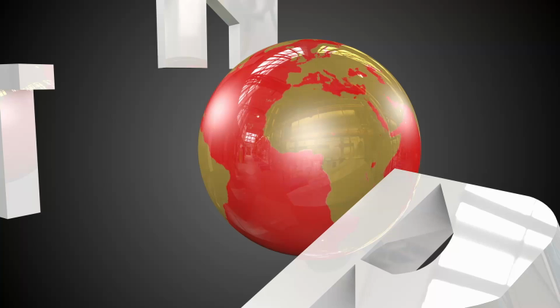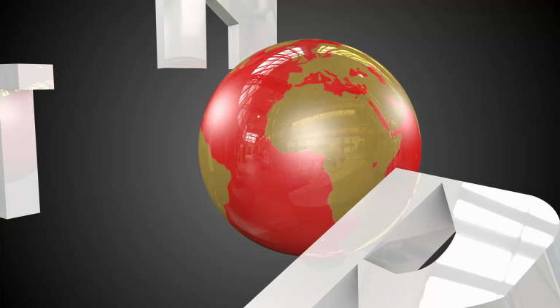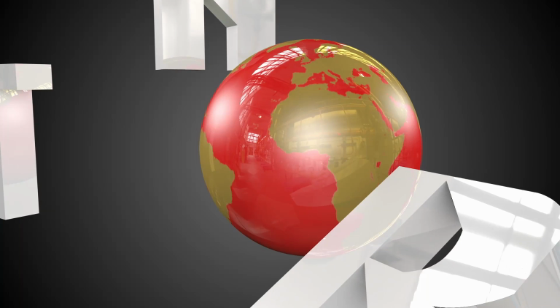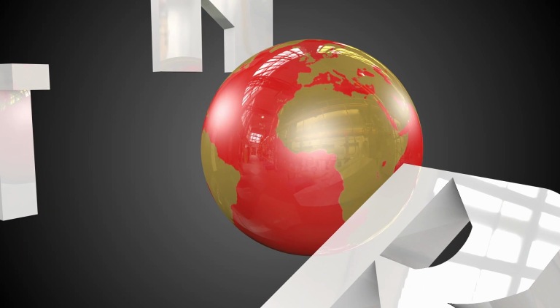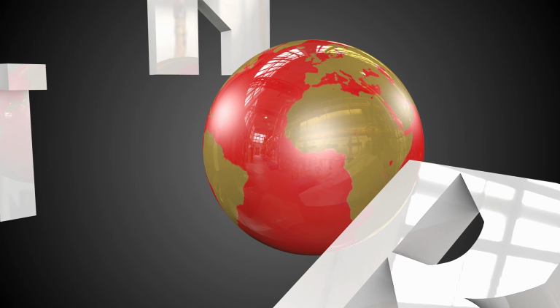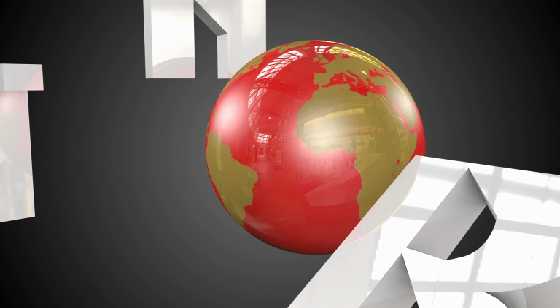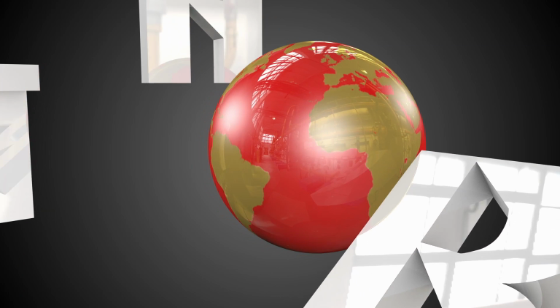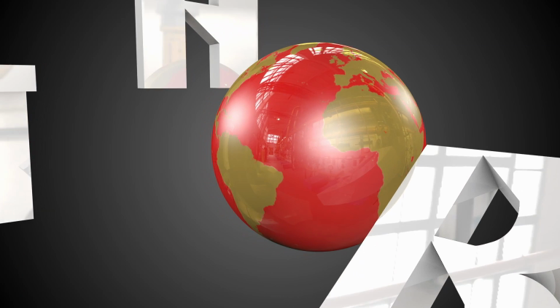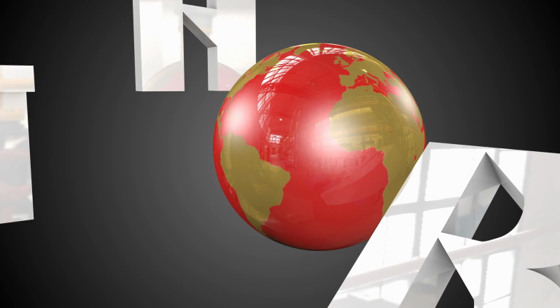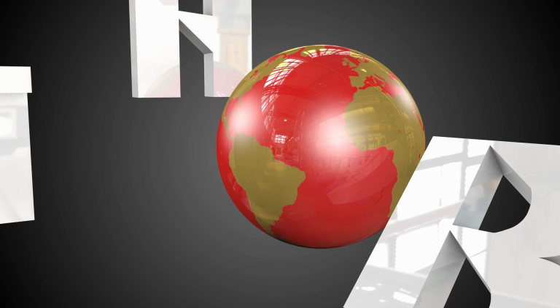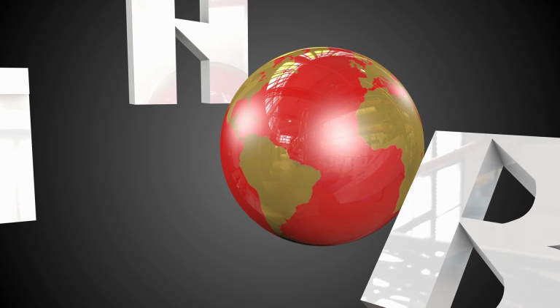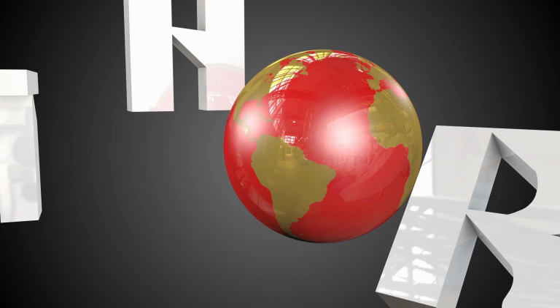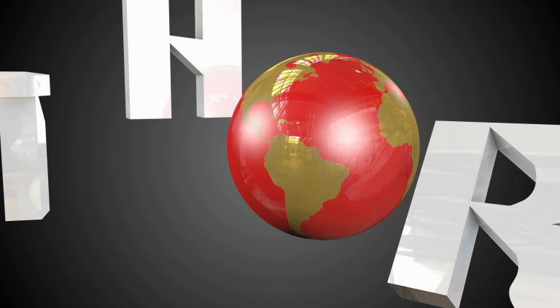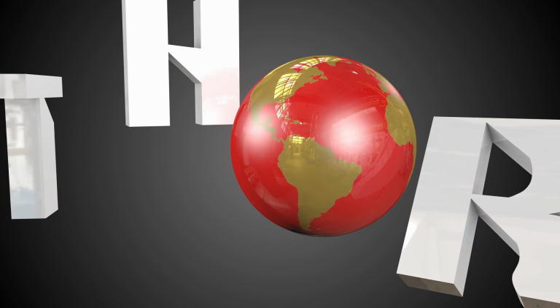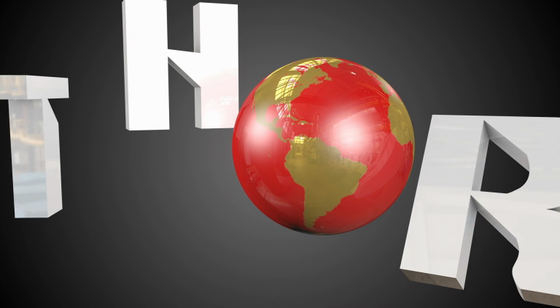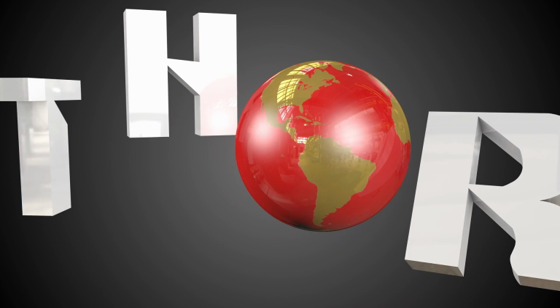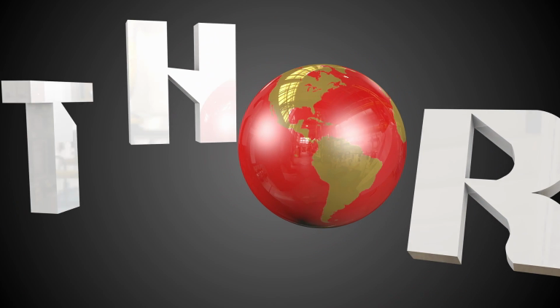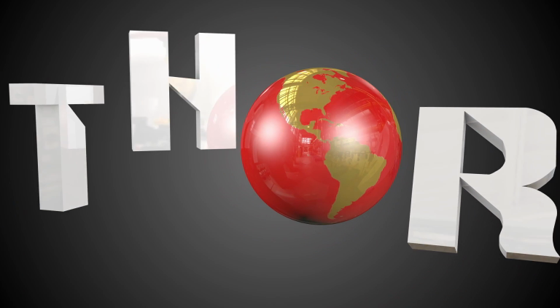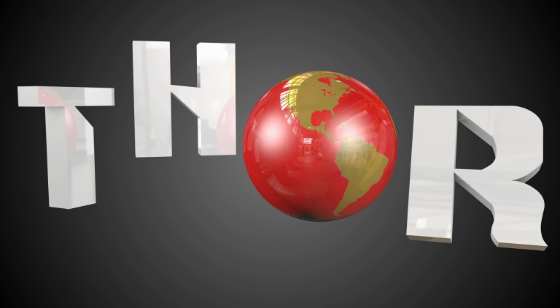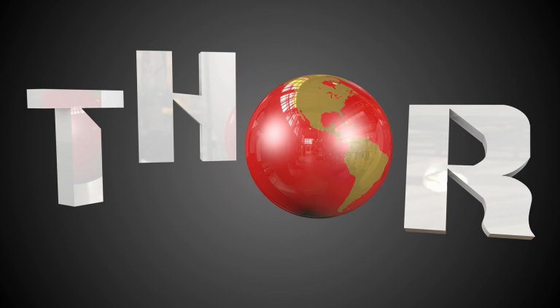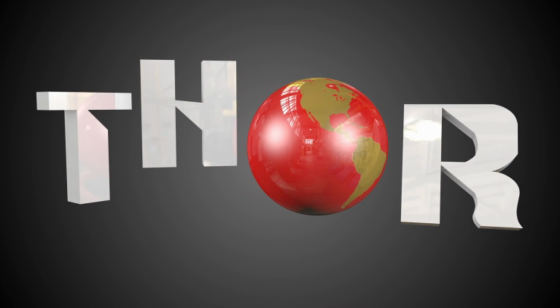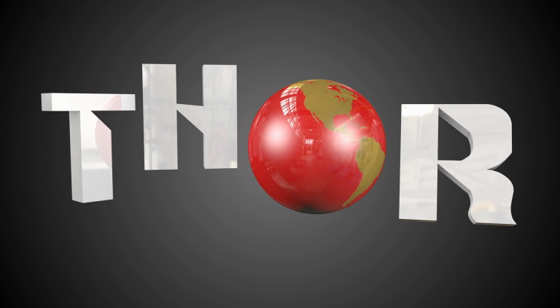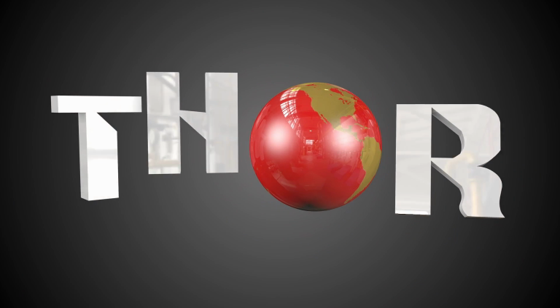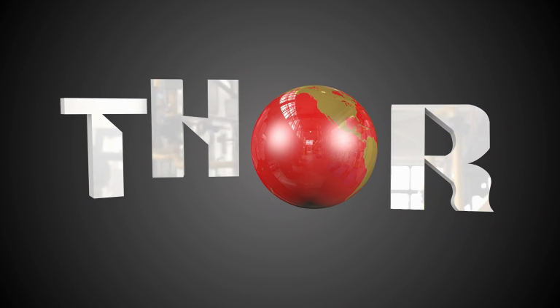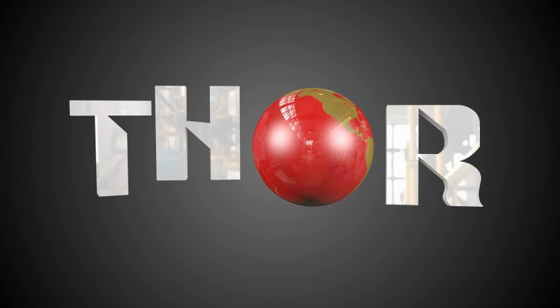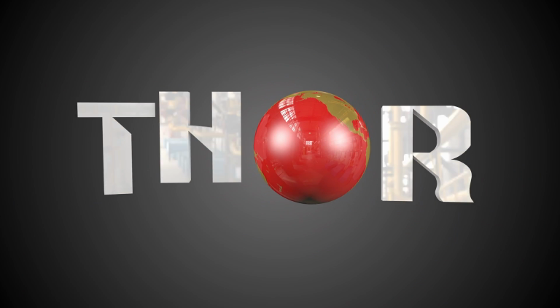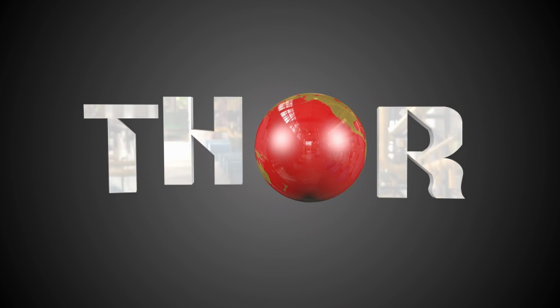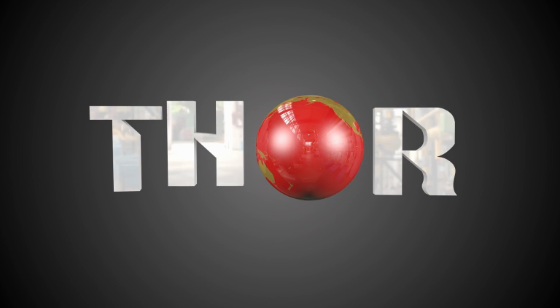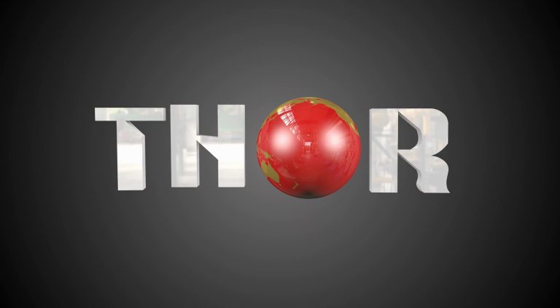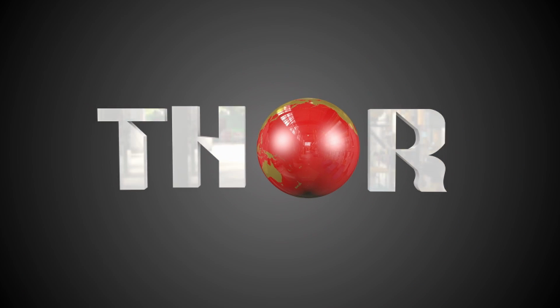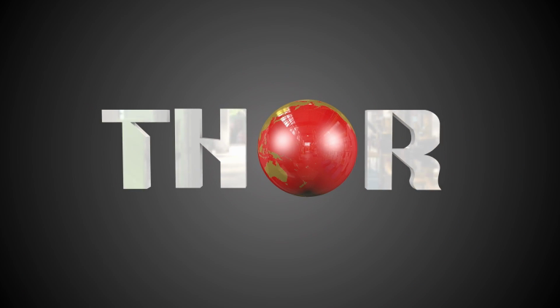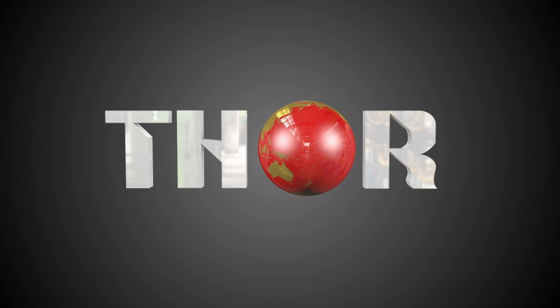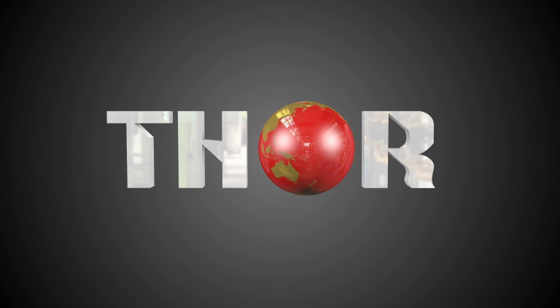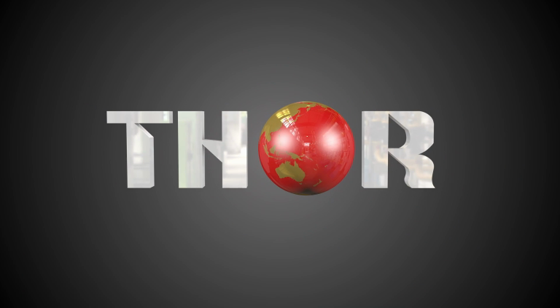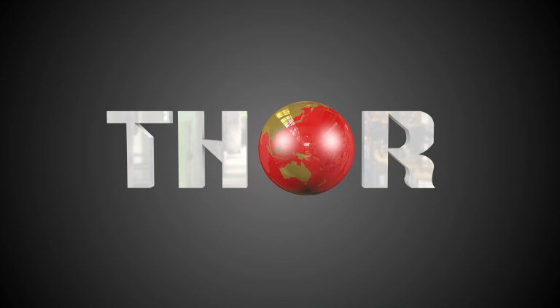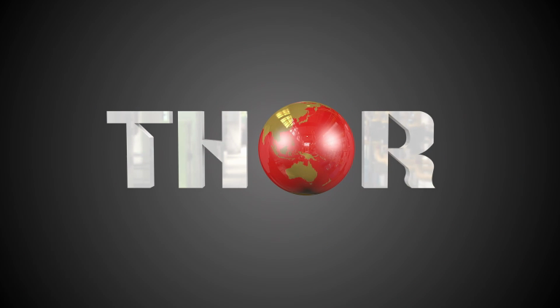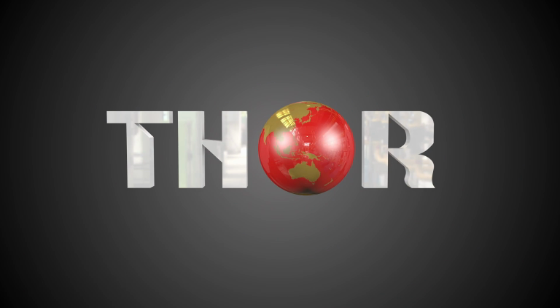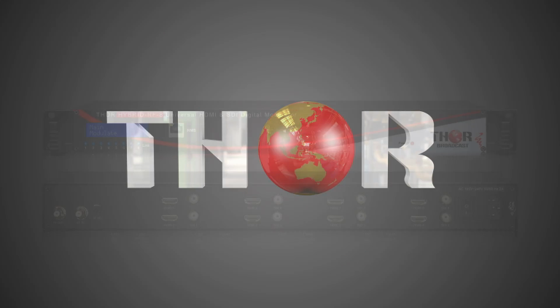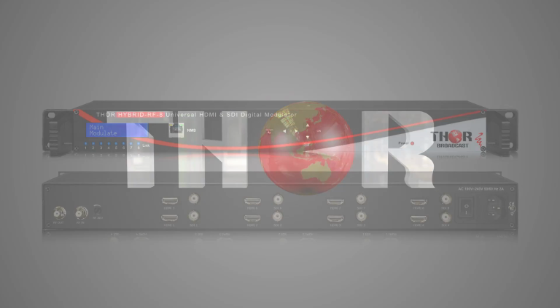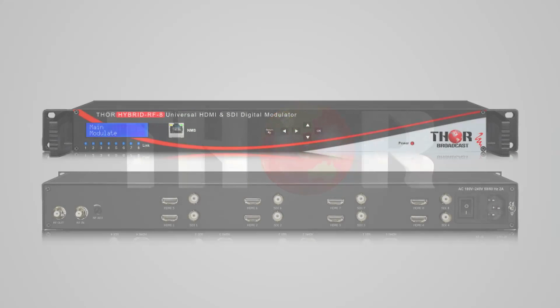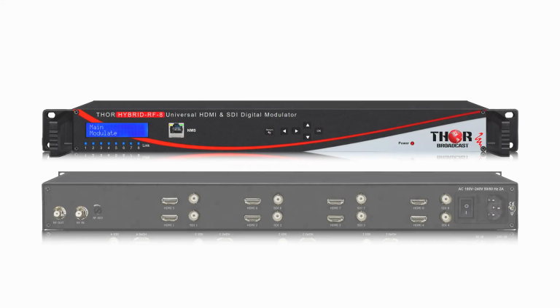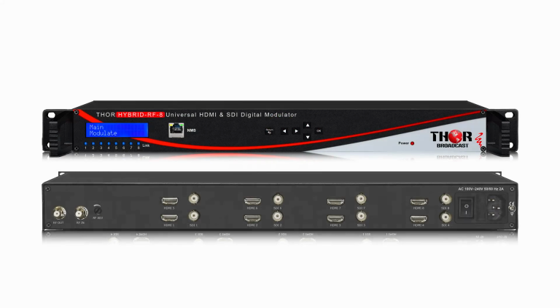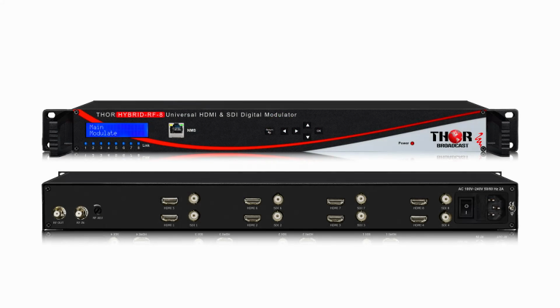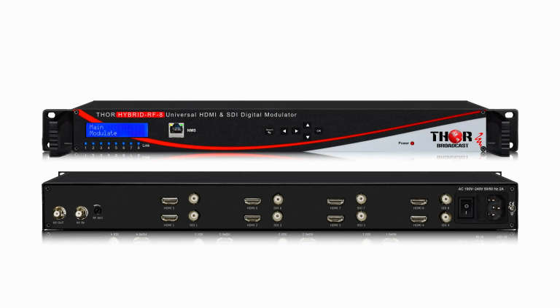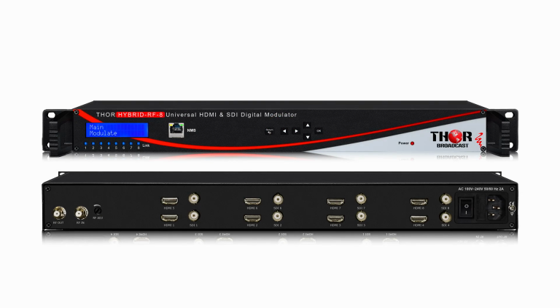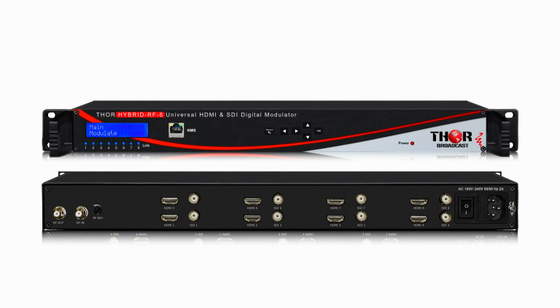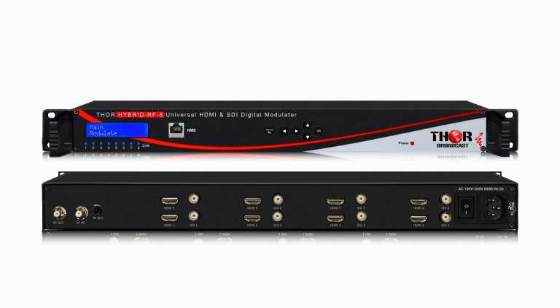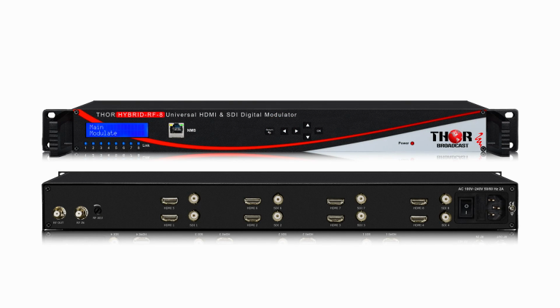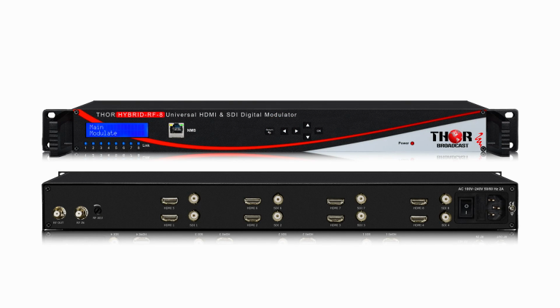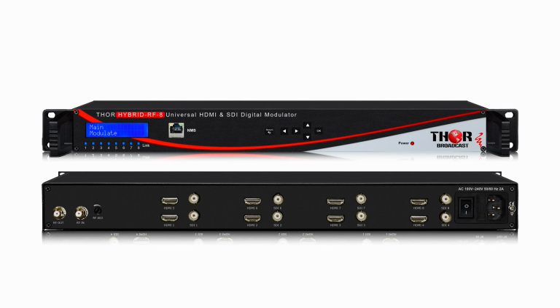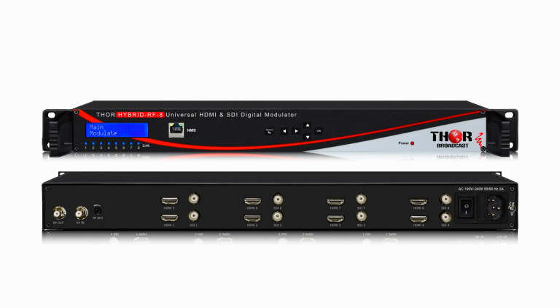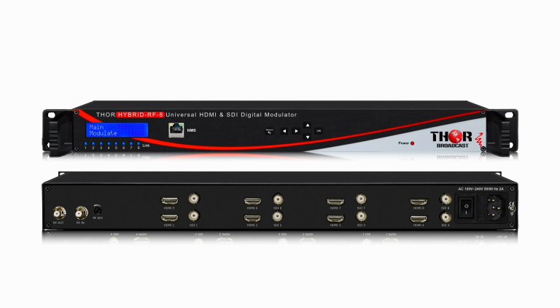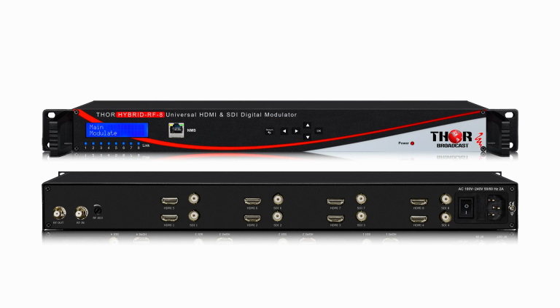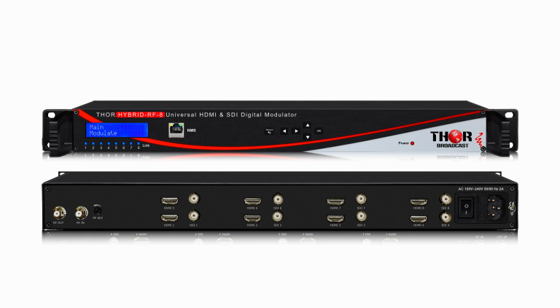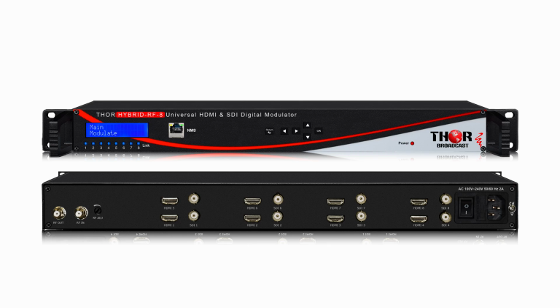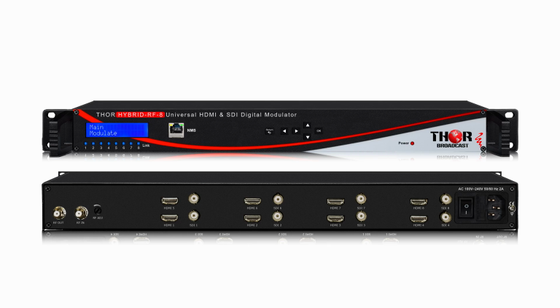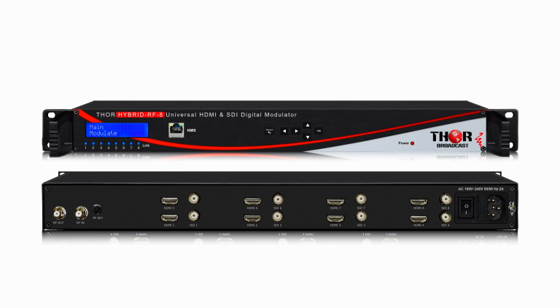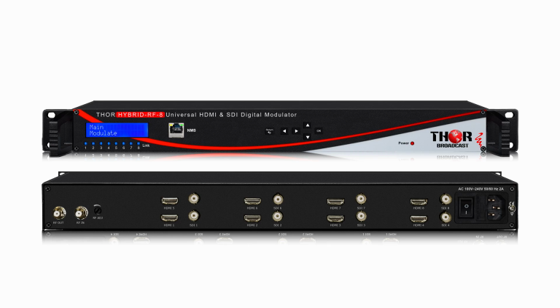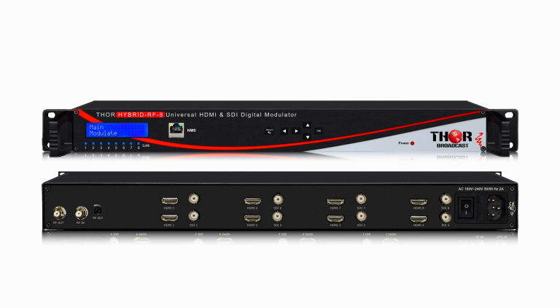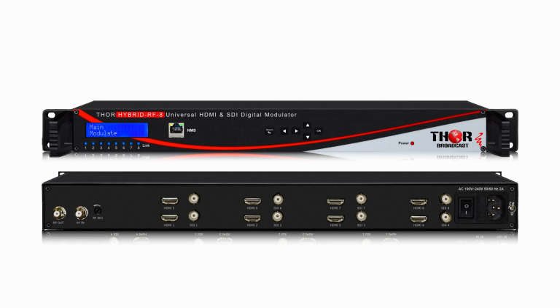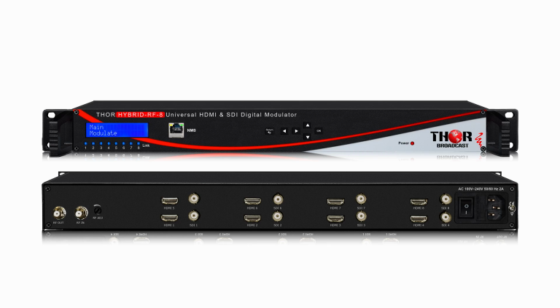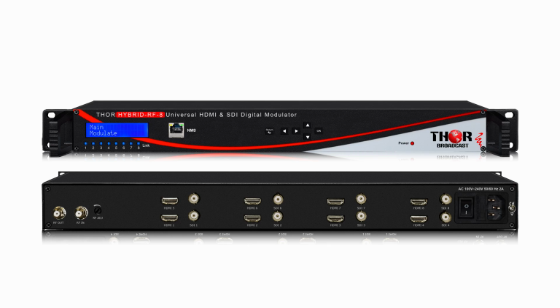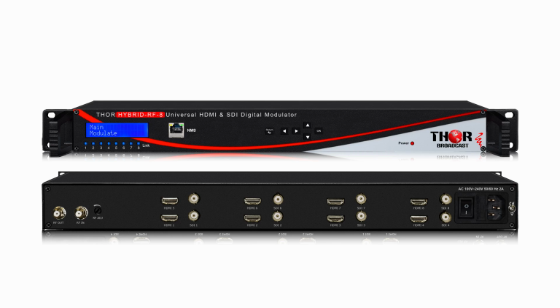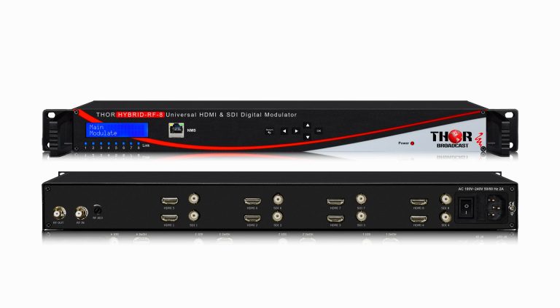Hey guys, we're coming to you live from Thor Broadcast today. We're showing you a new 8-channel HDMI and HD-SDI RF modulator hybrid 8.